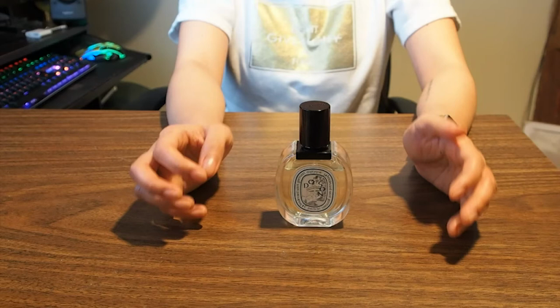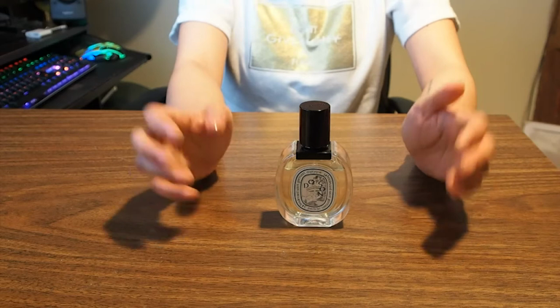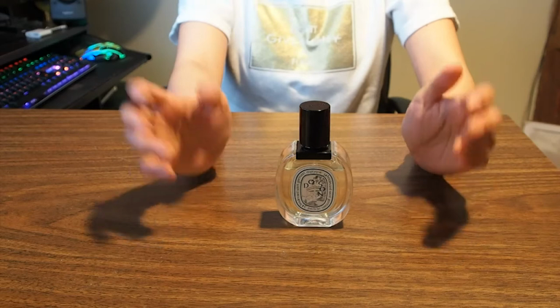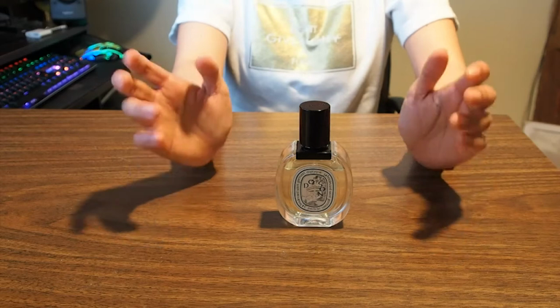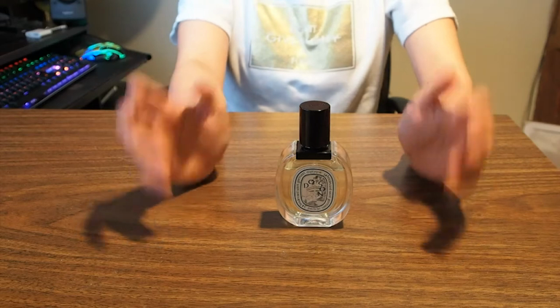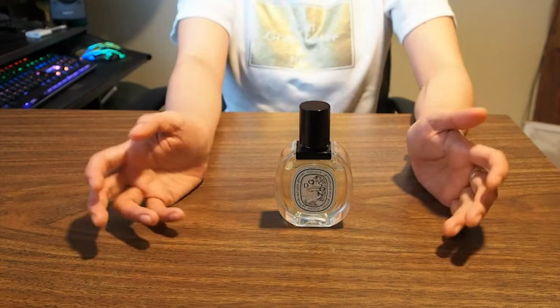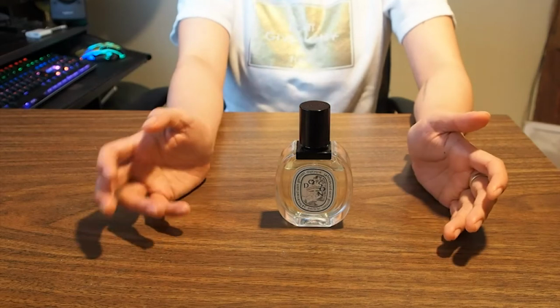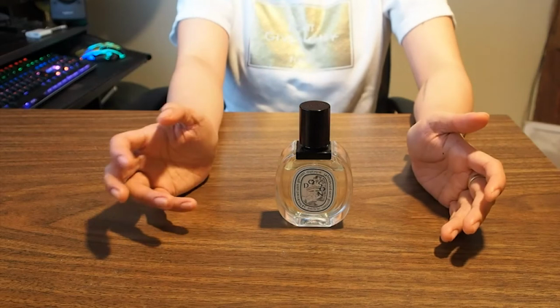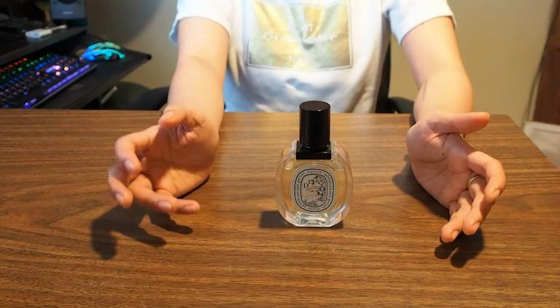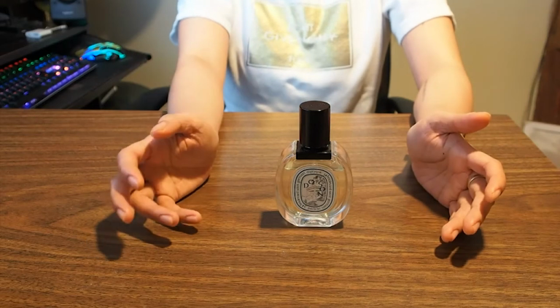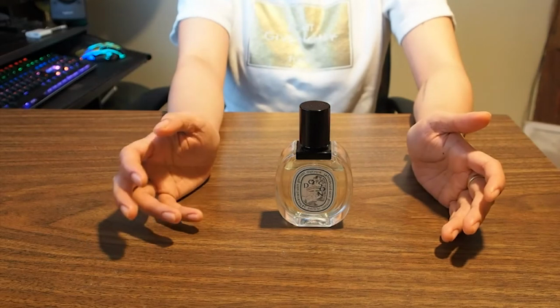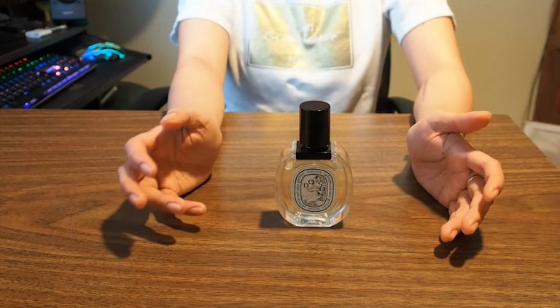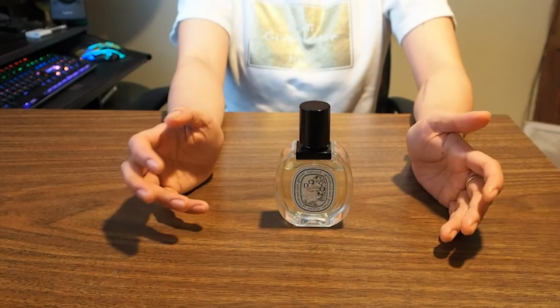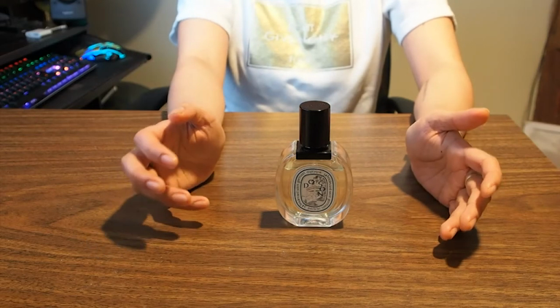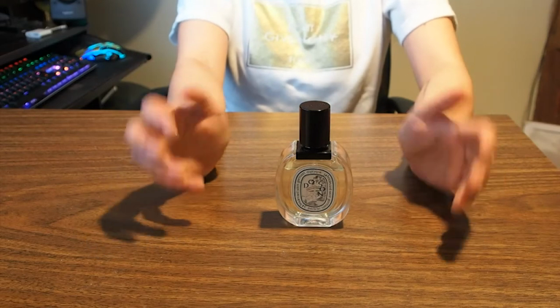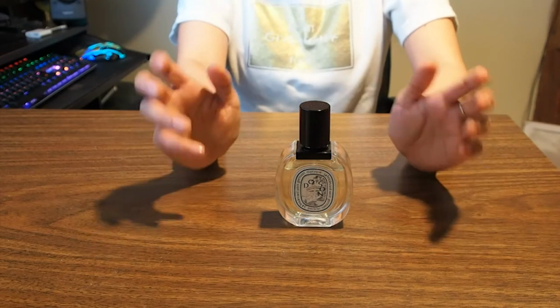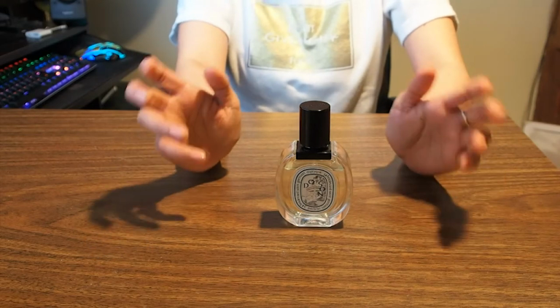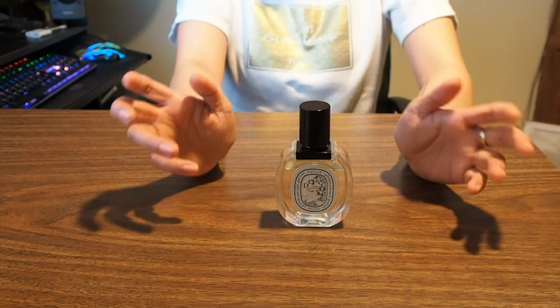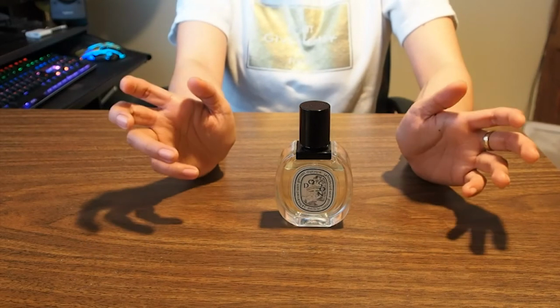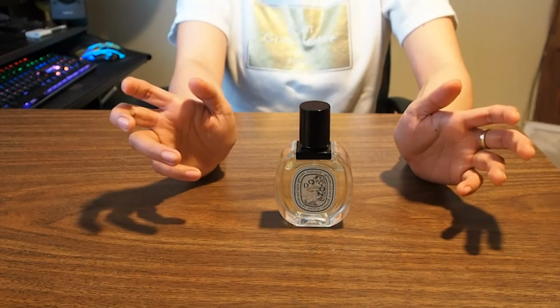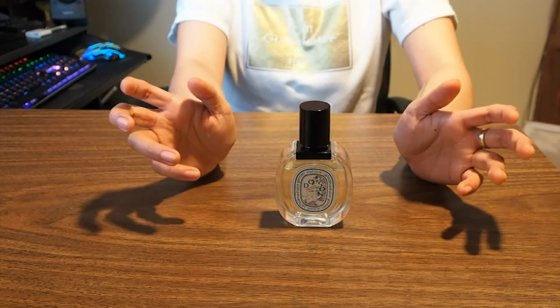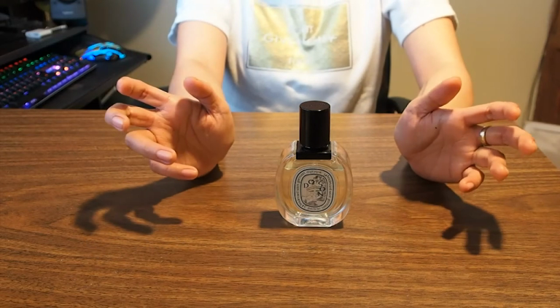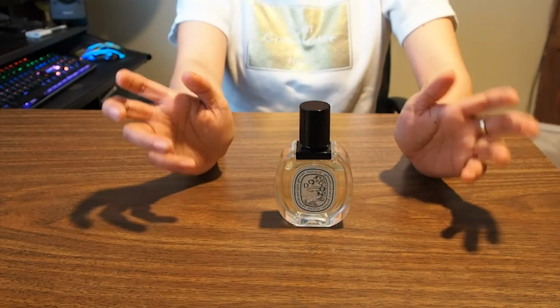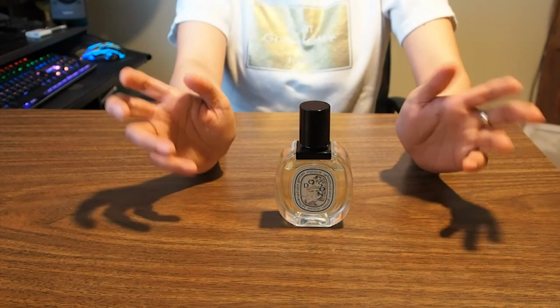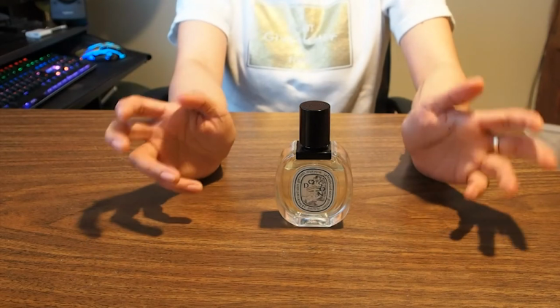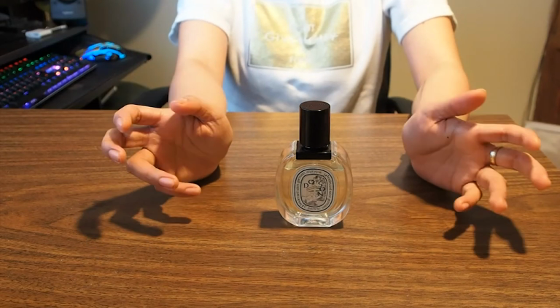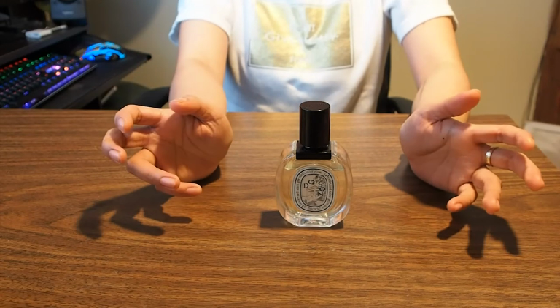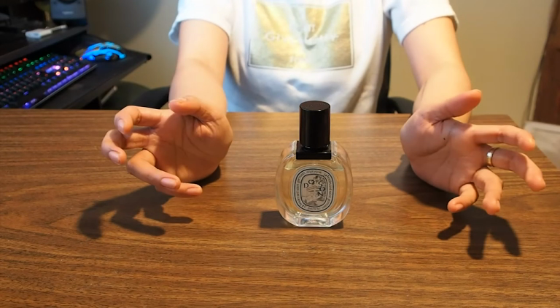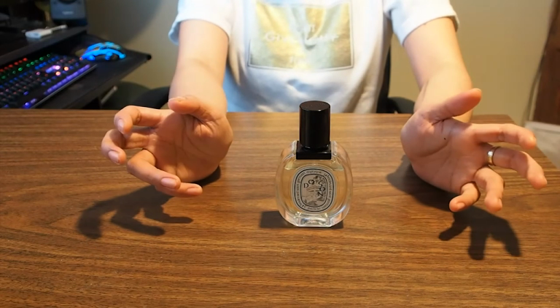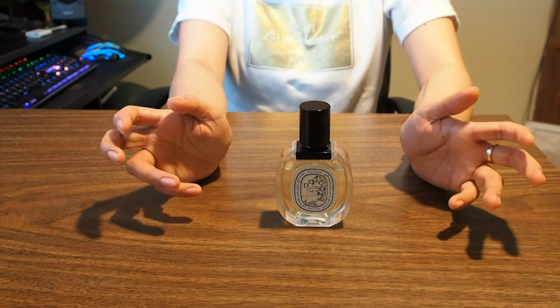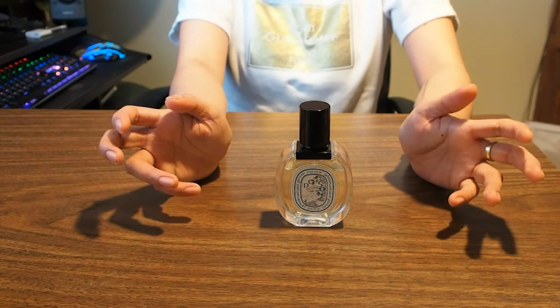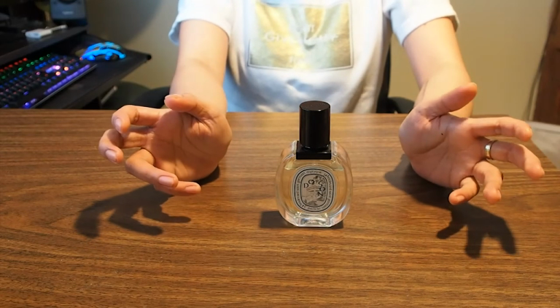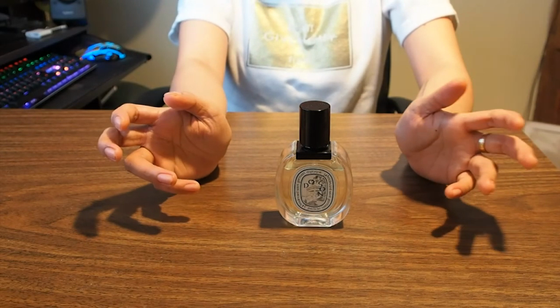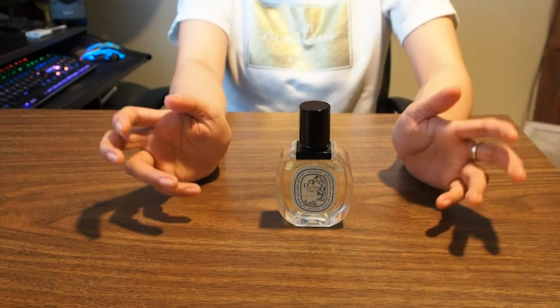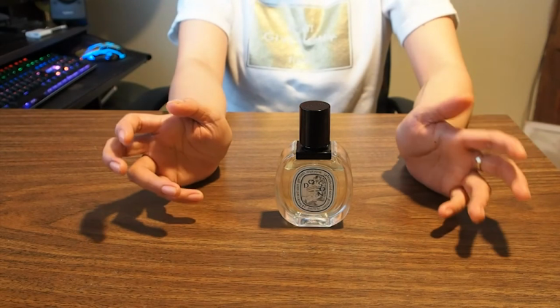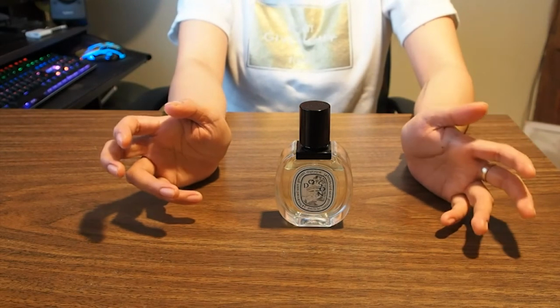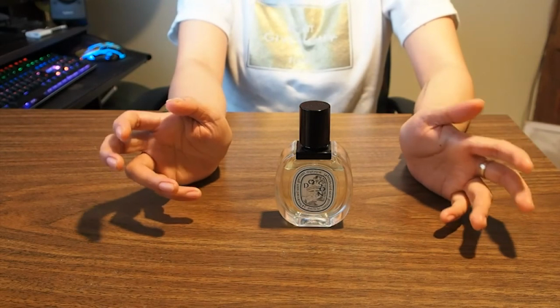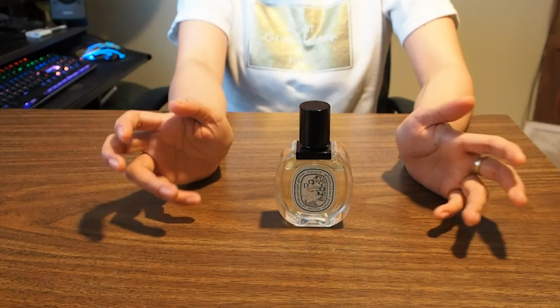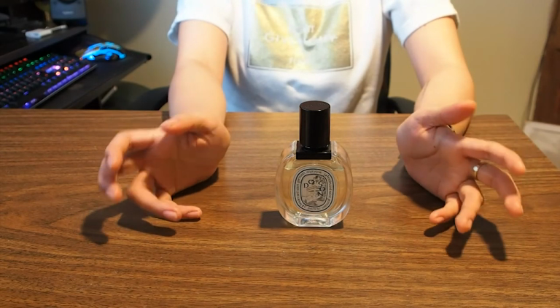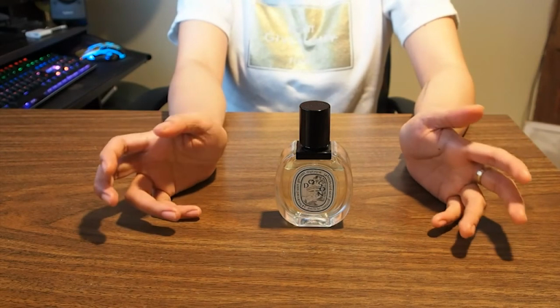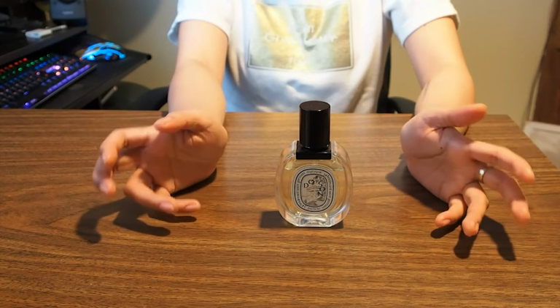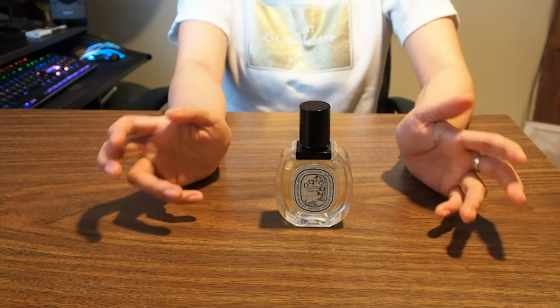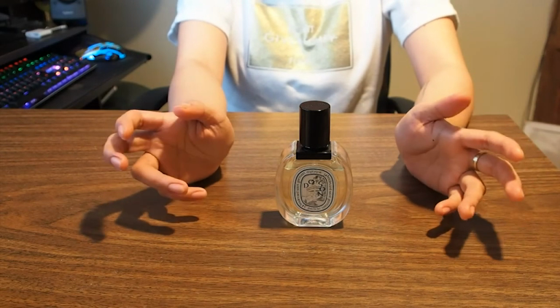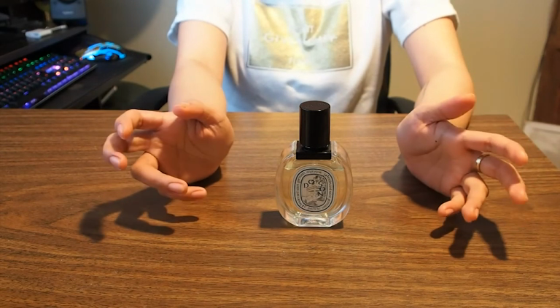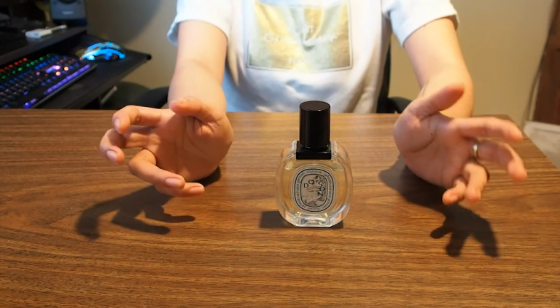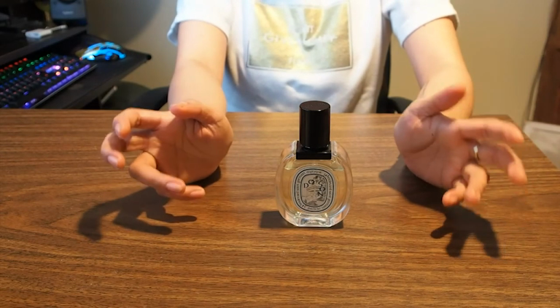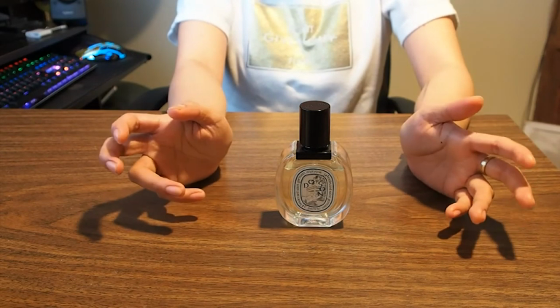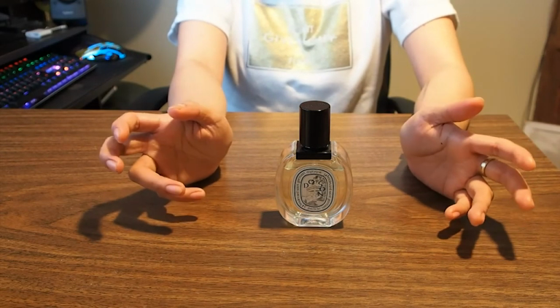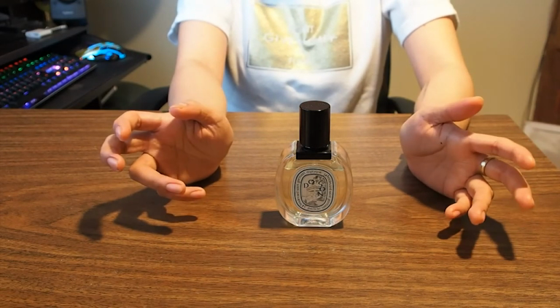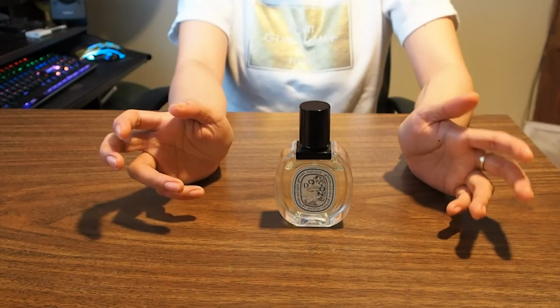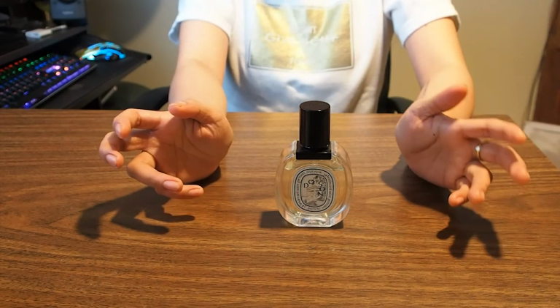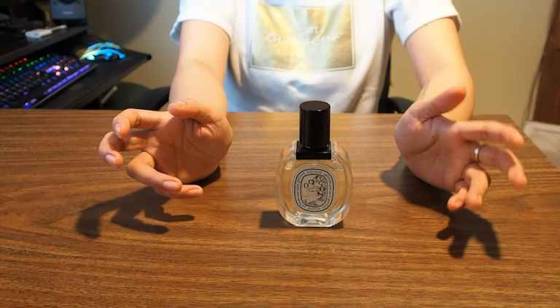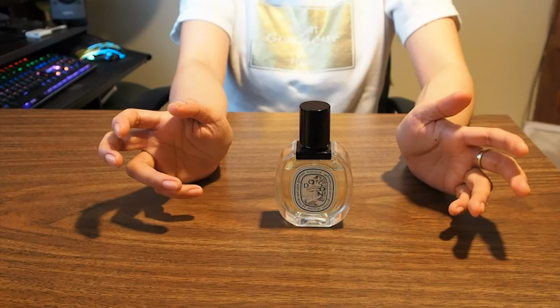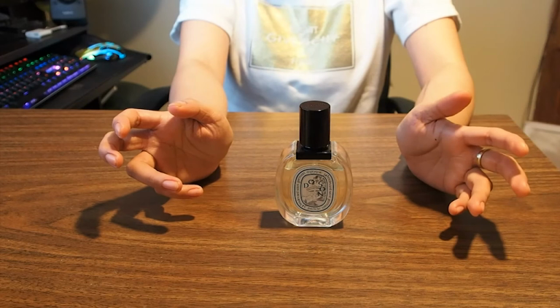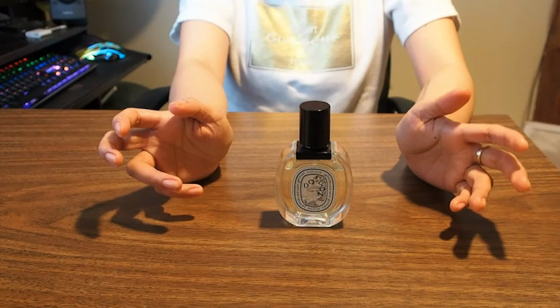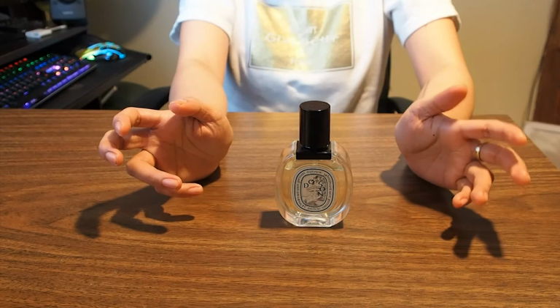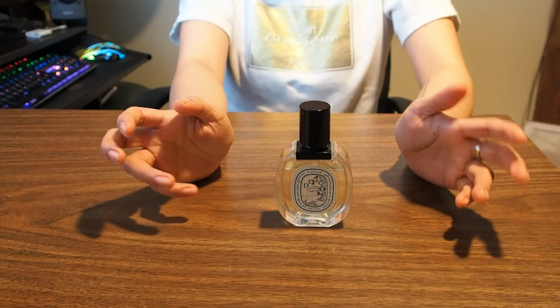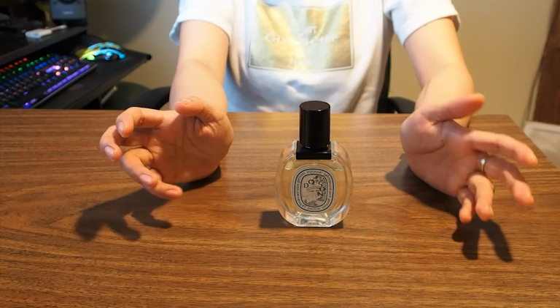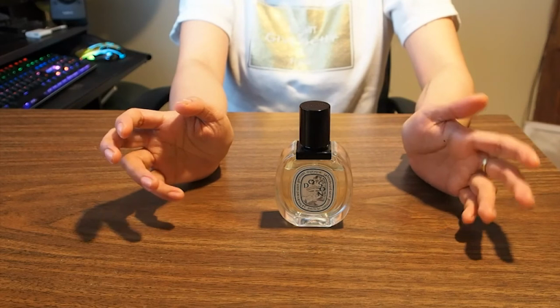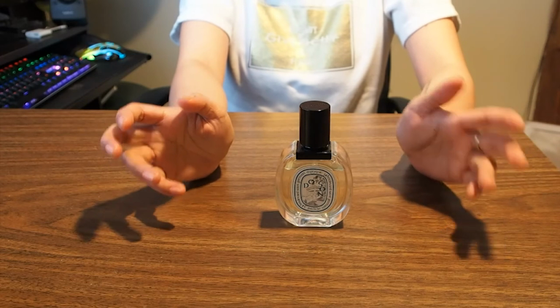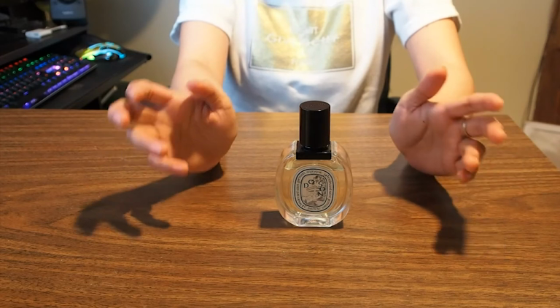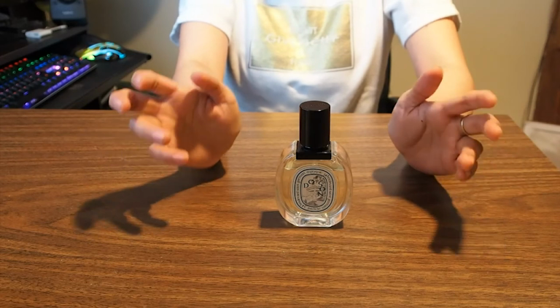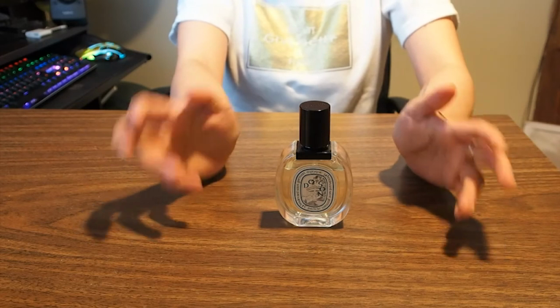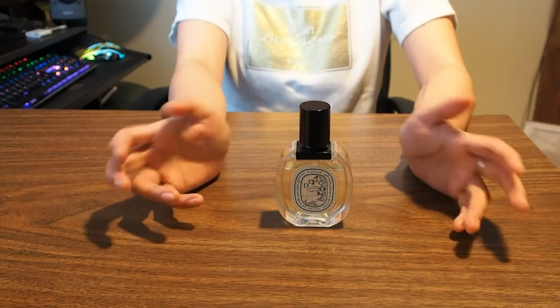Hello everyone, I'm Lois and today I'll be reviewing Diptyque's Eau d'Issey Eau de Toilette.